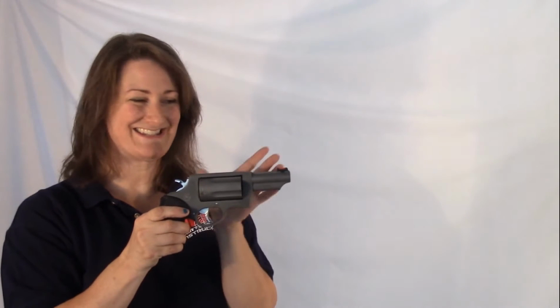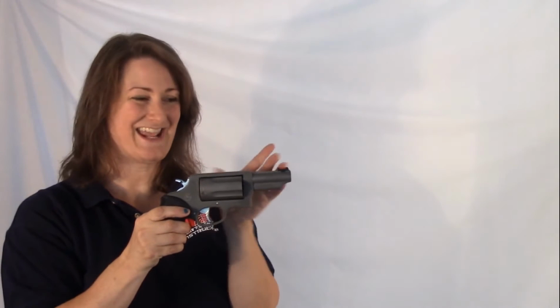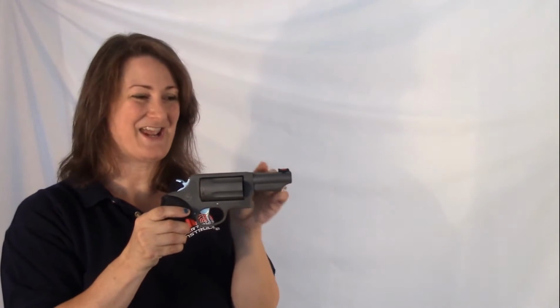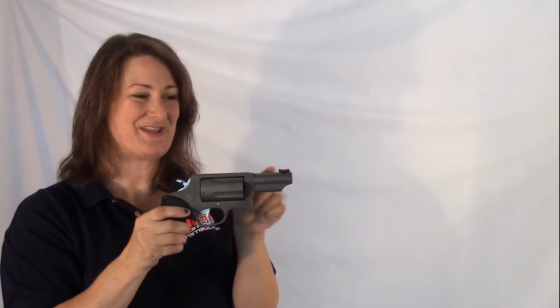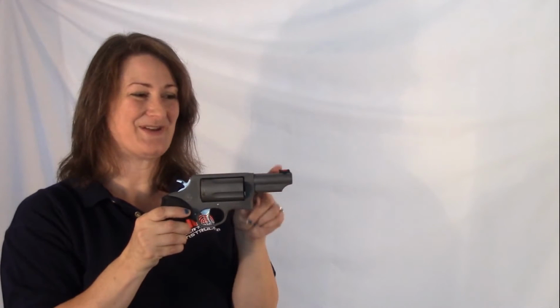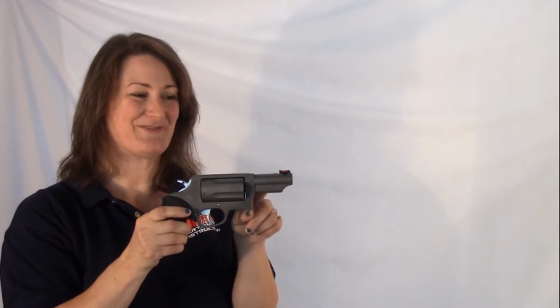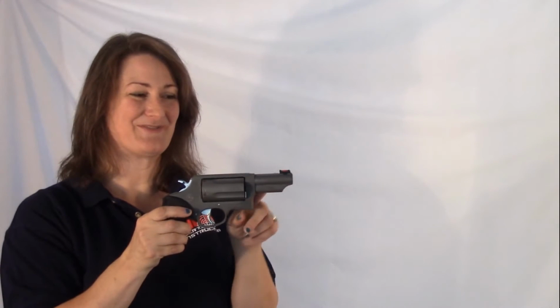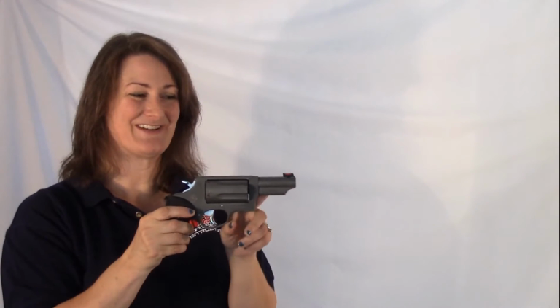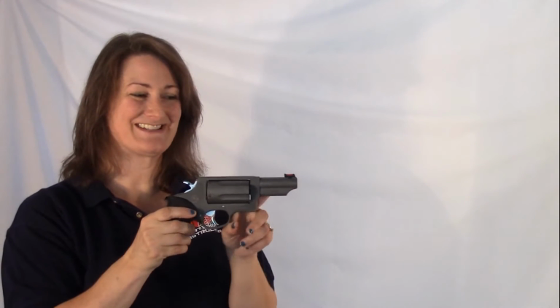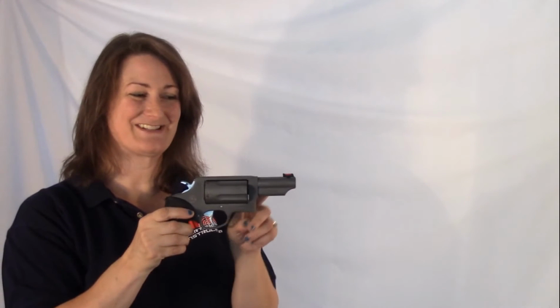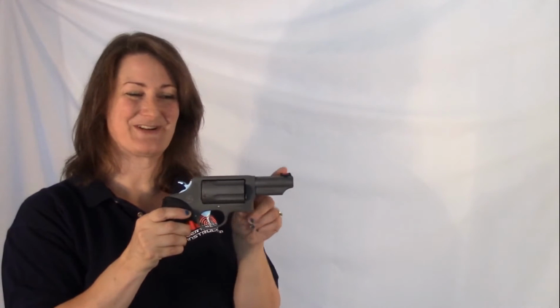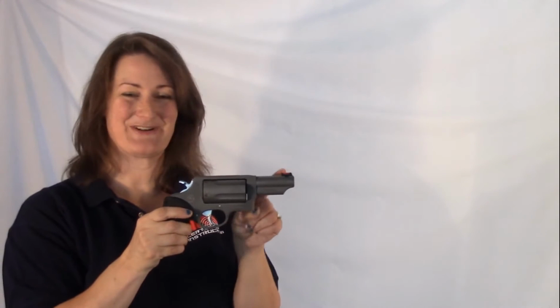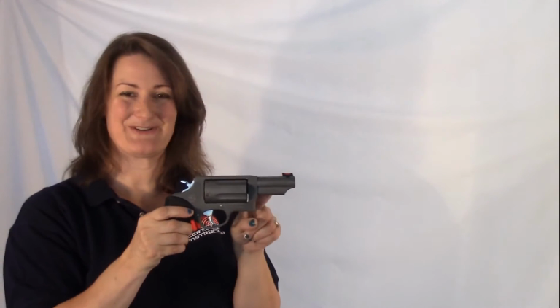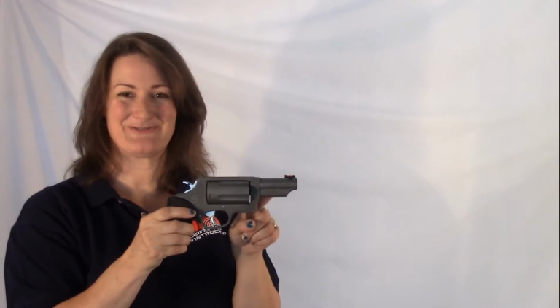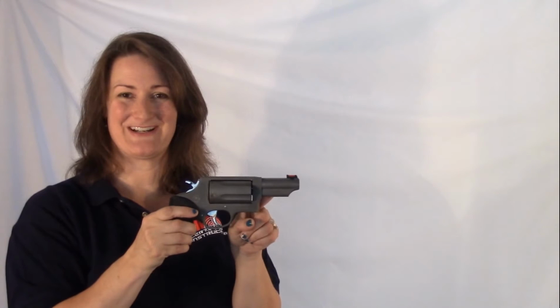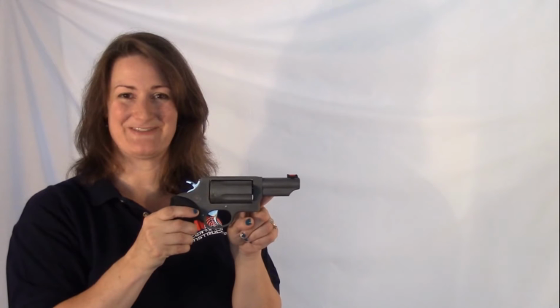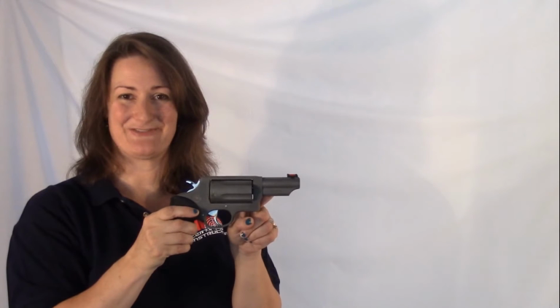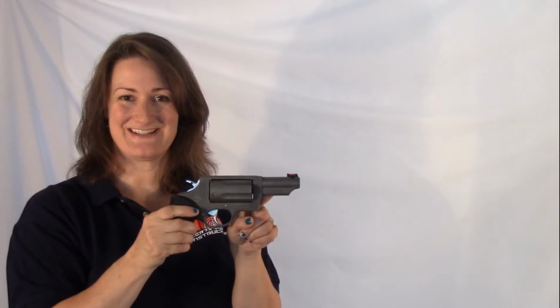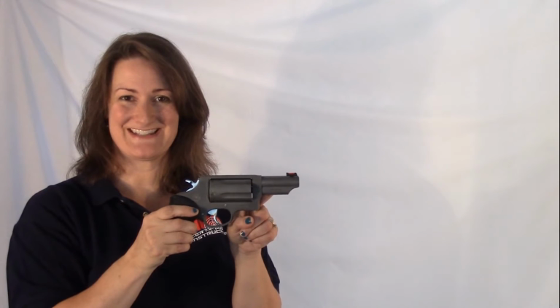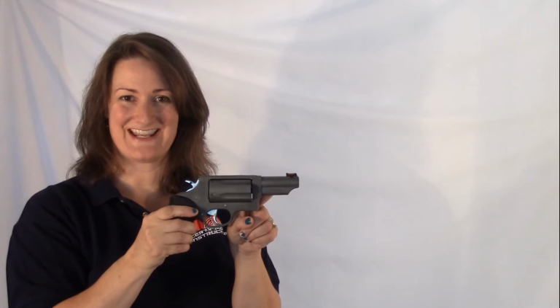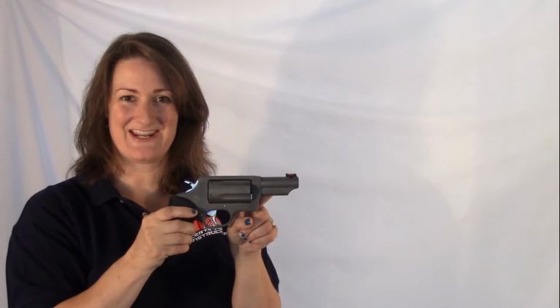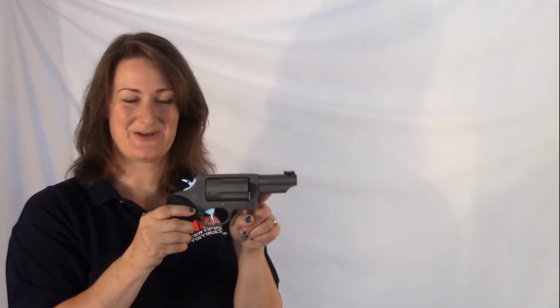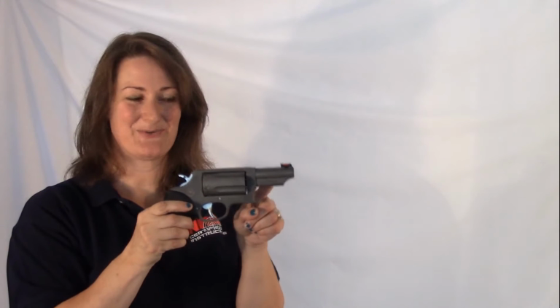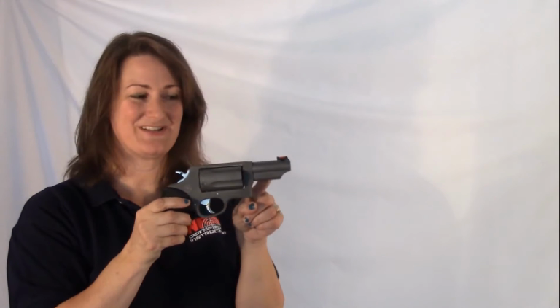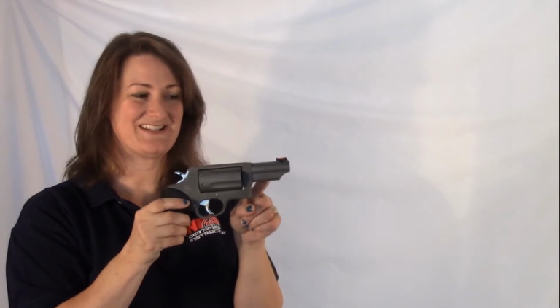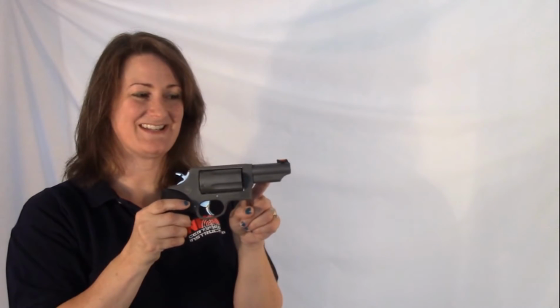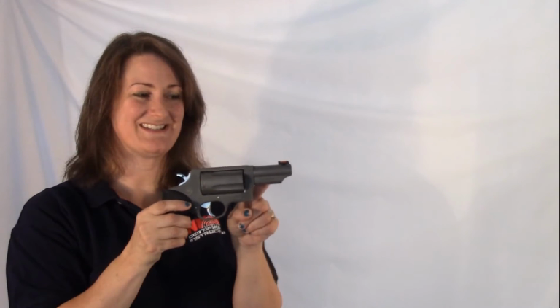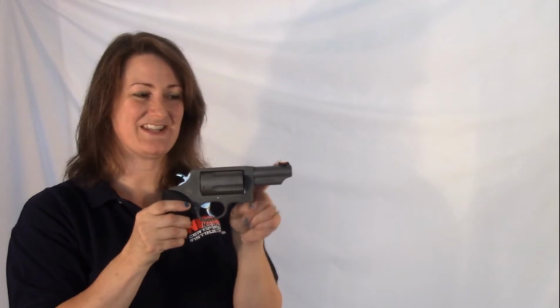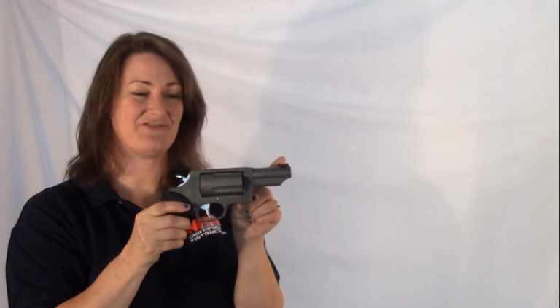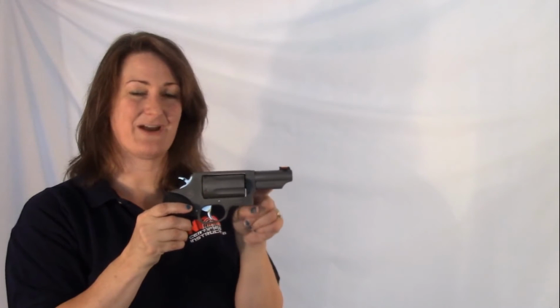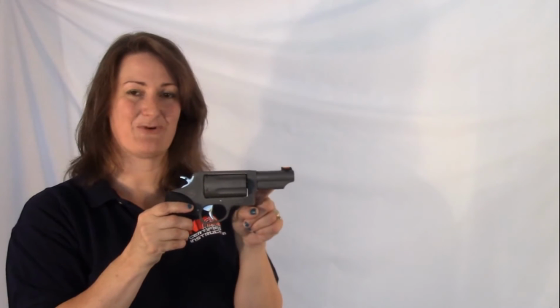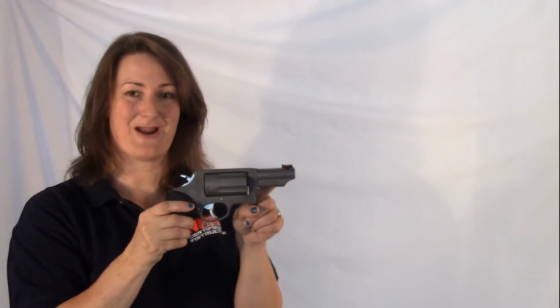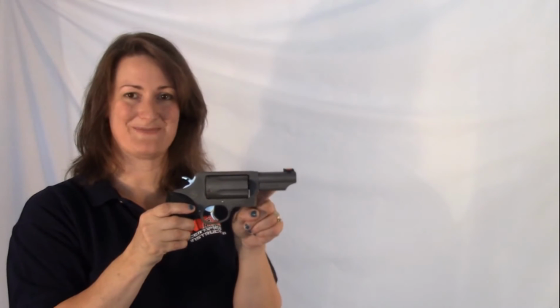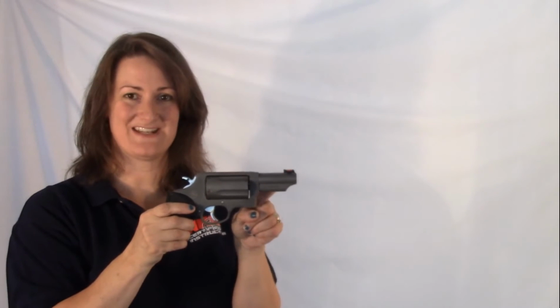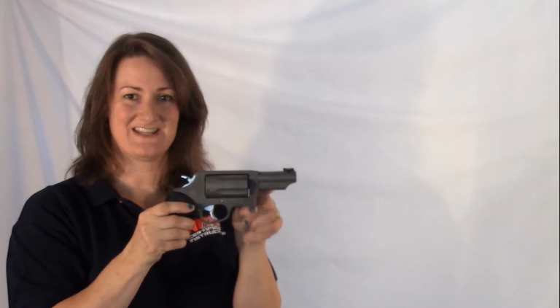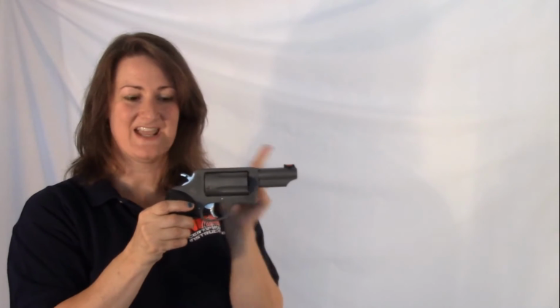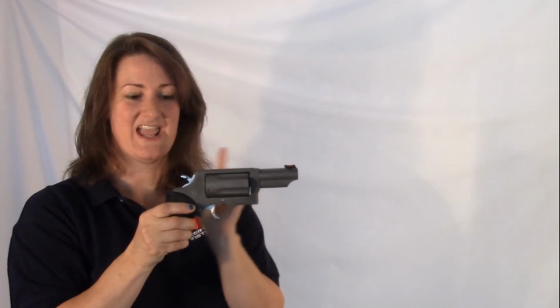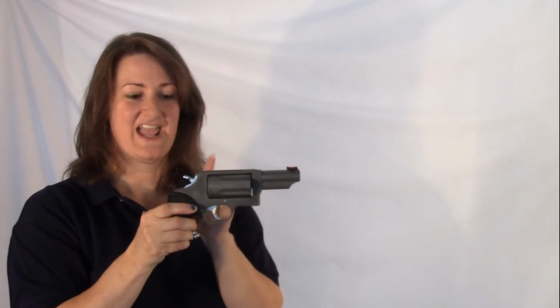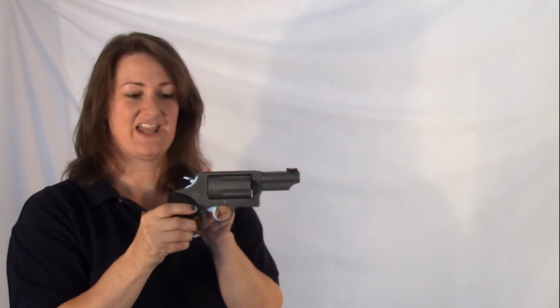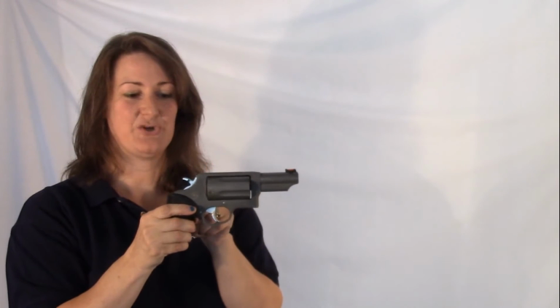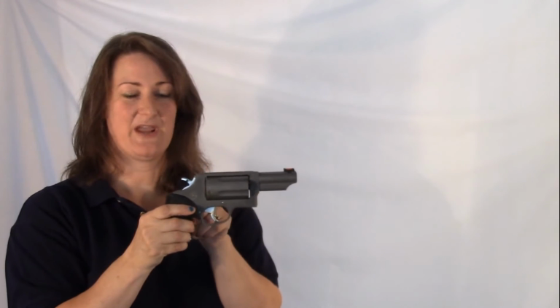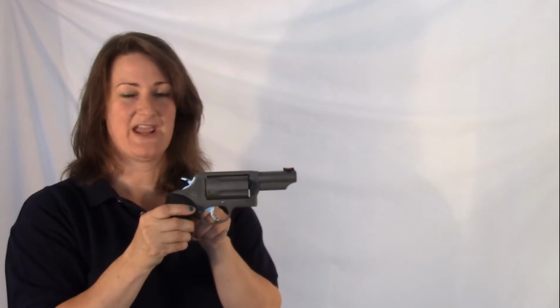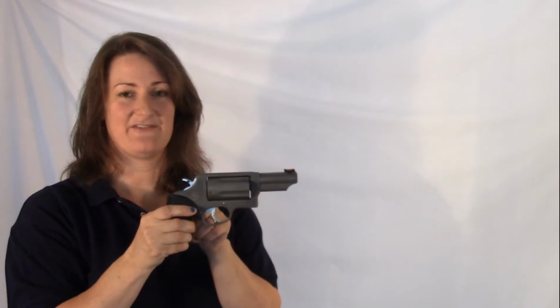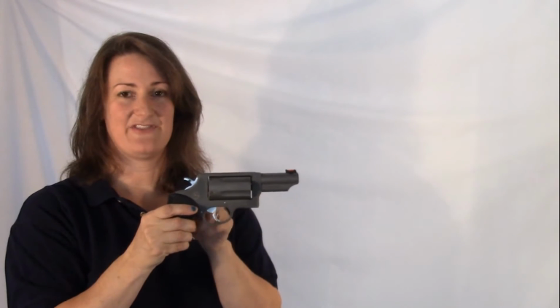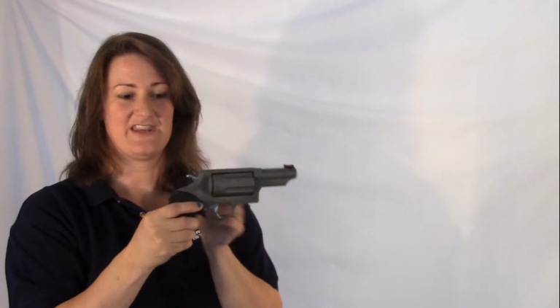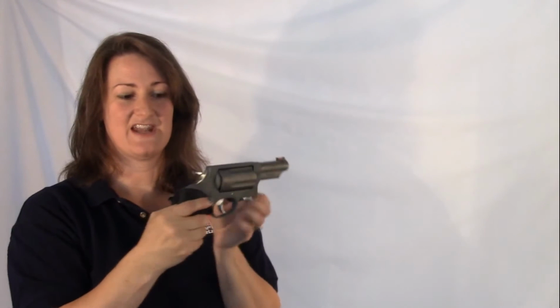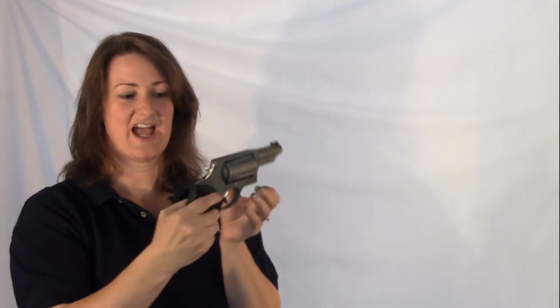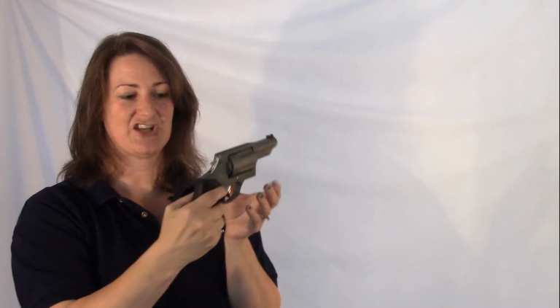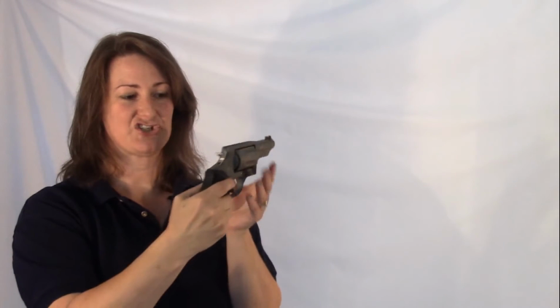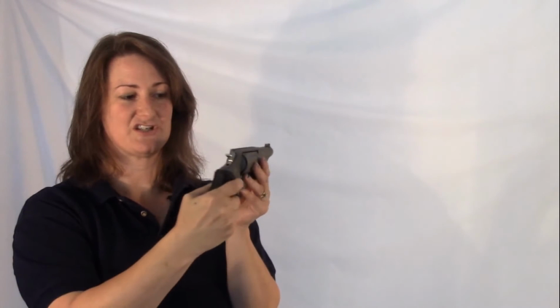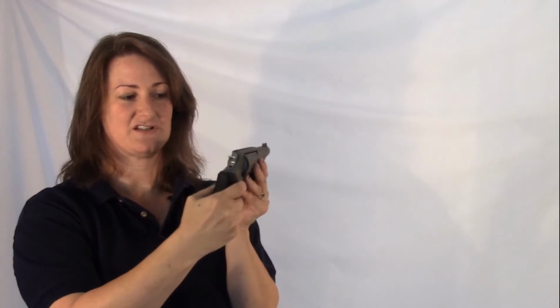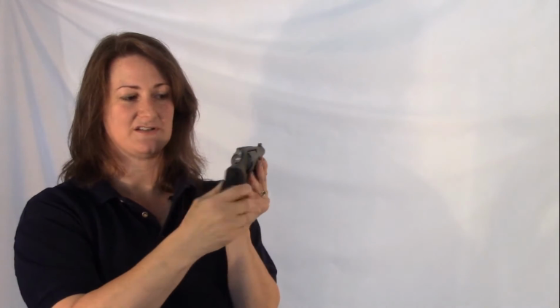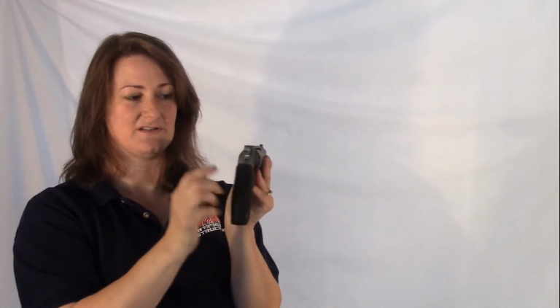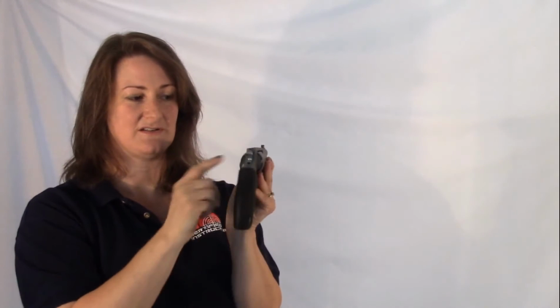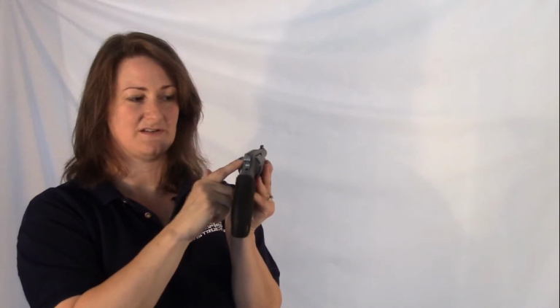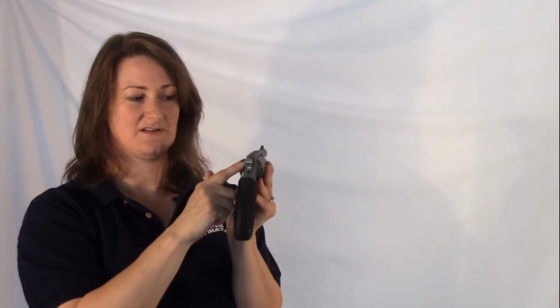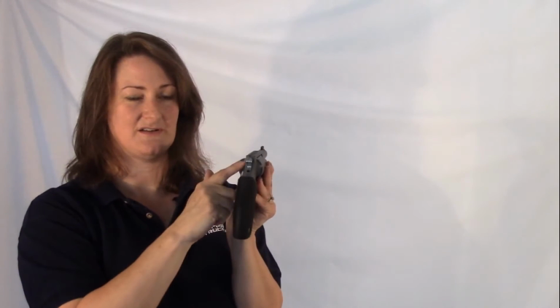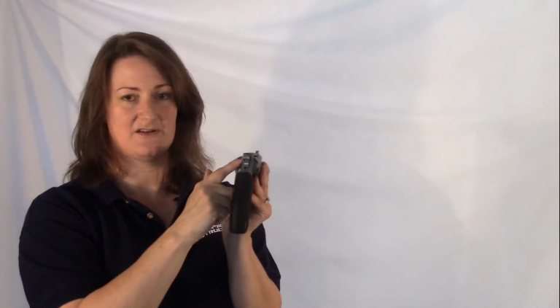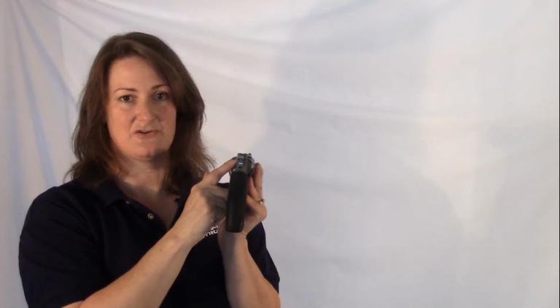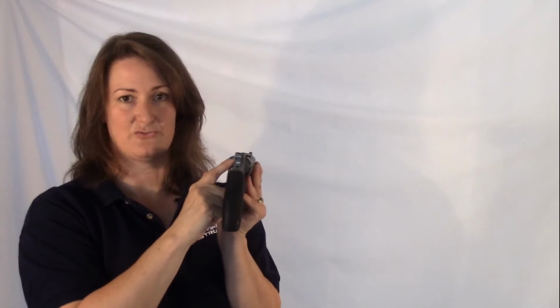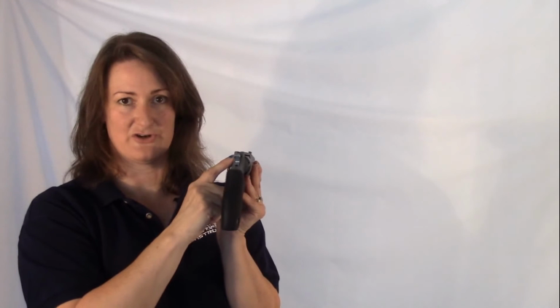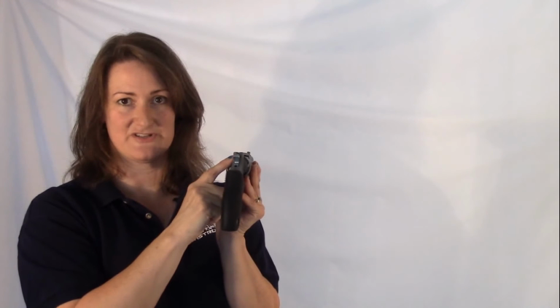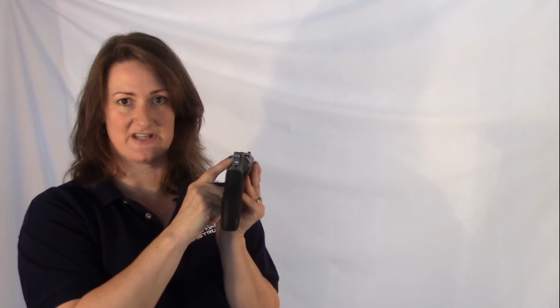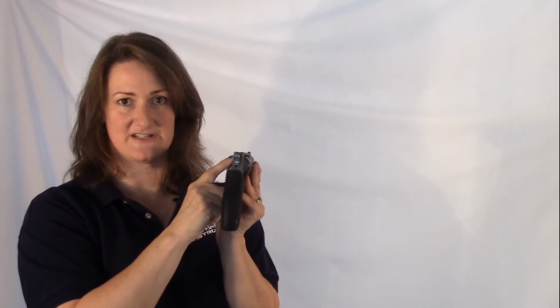You have a fixed front sight, which is fiber optic, and you have the notched rear sight.